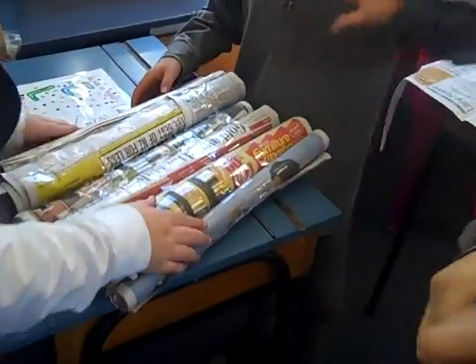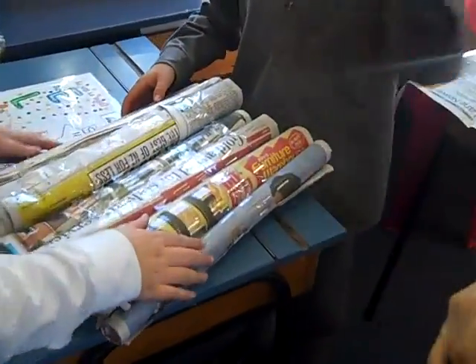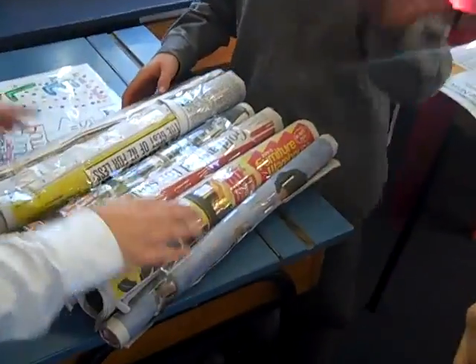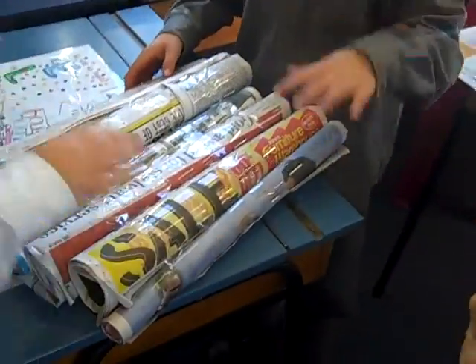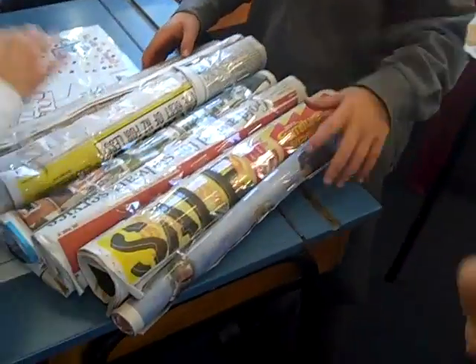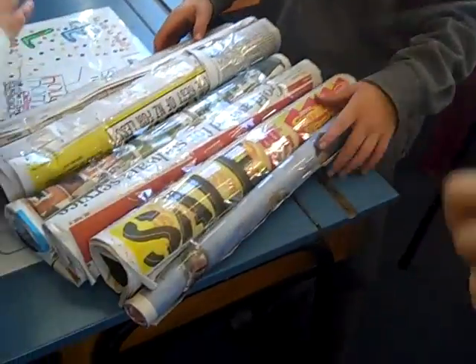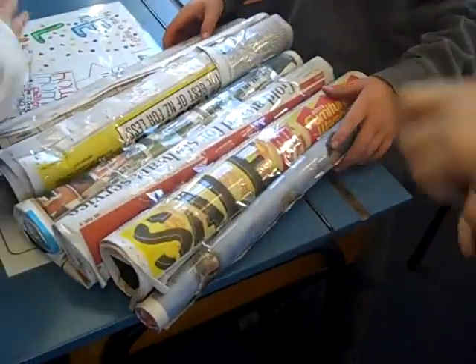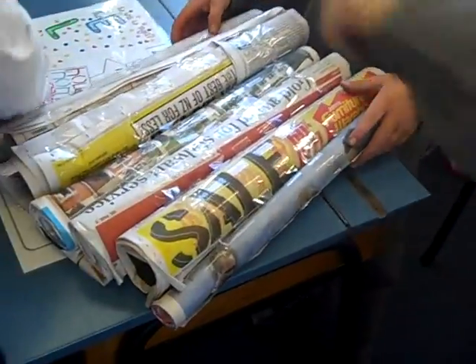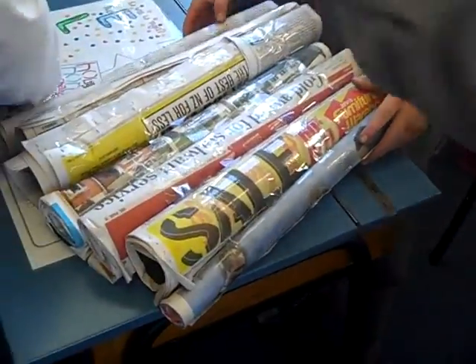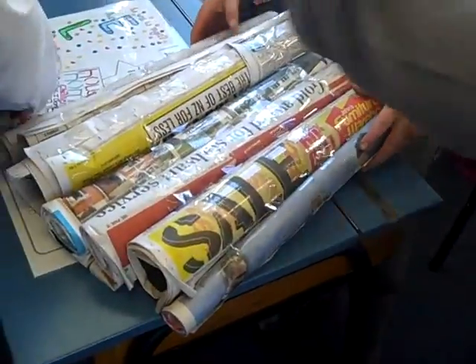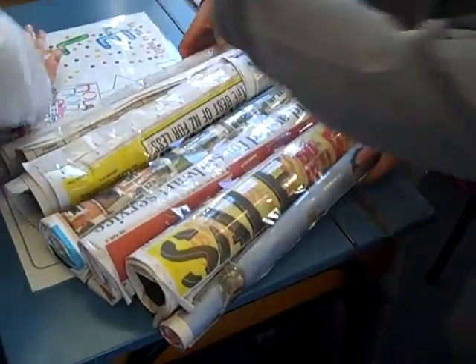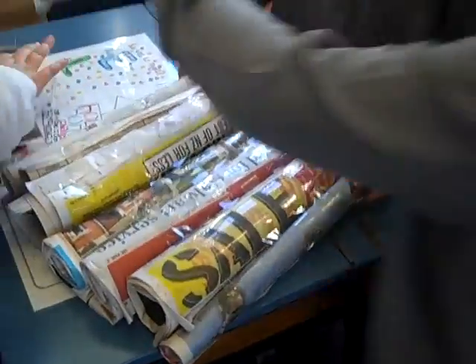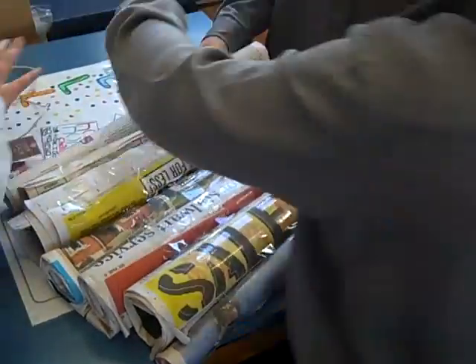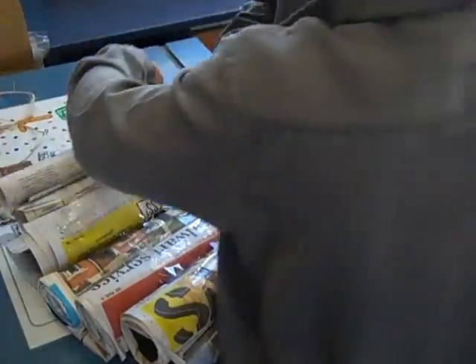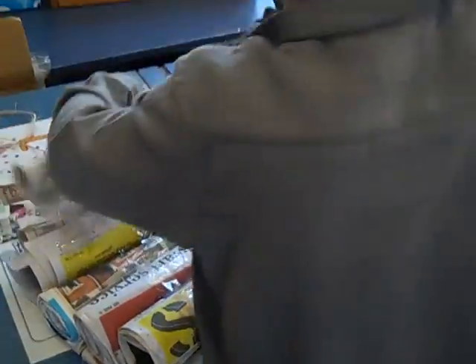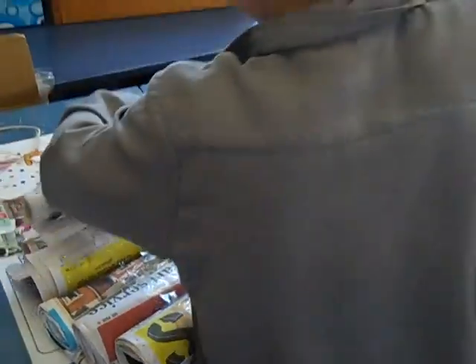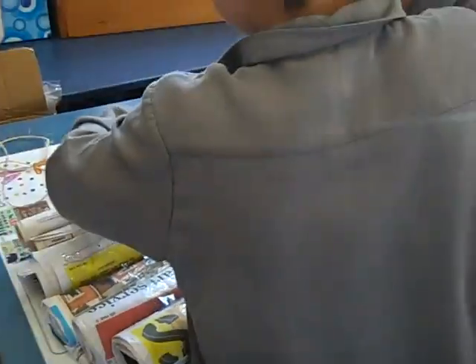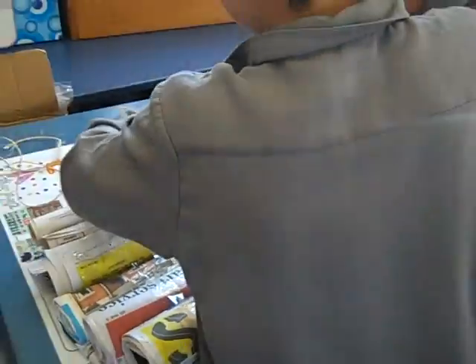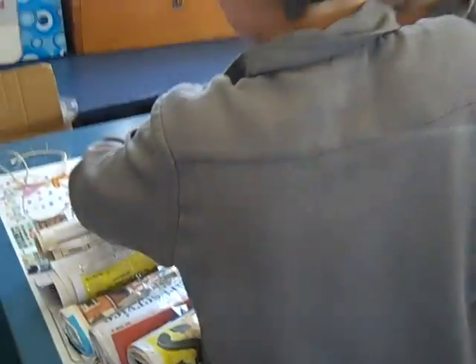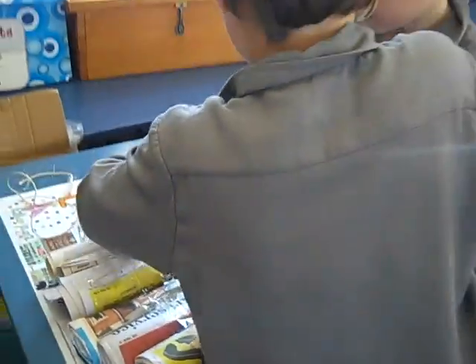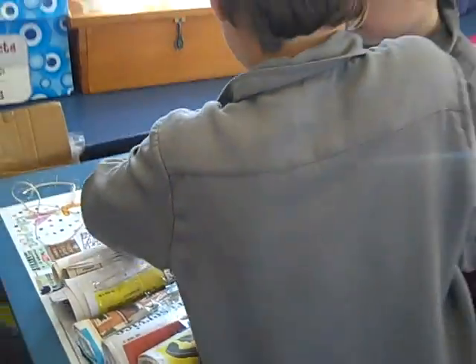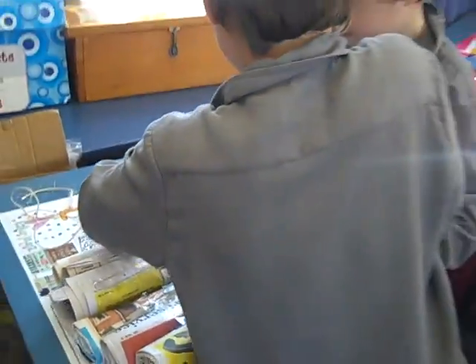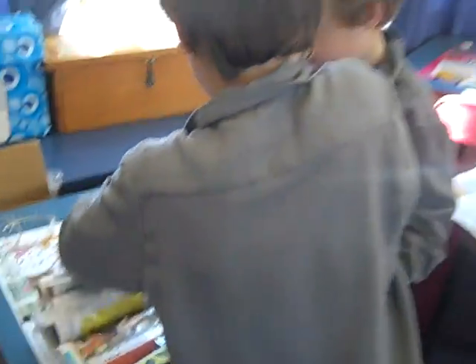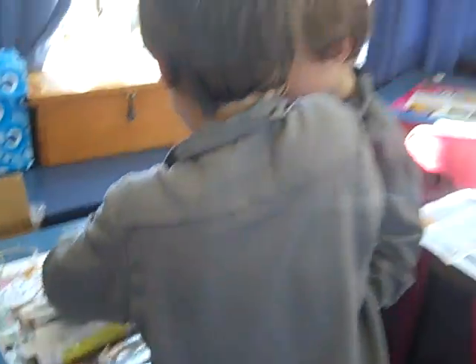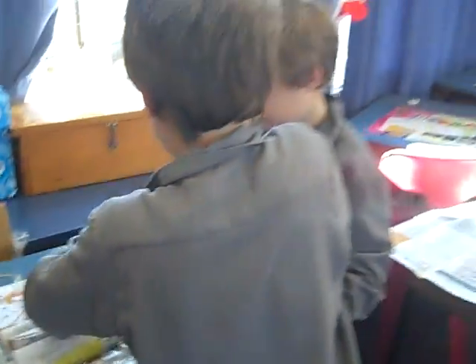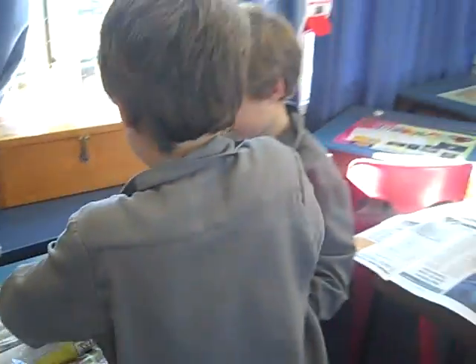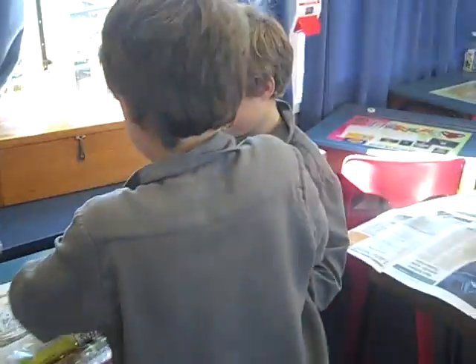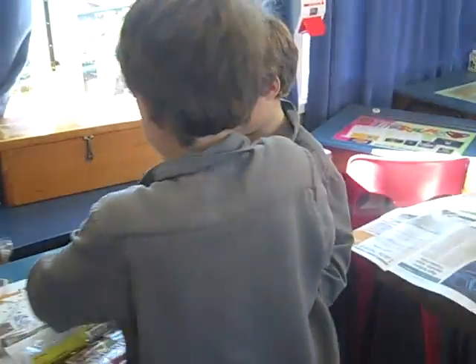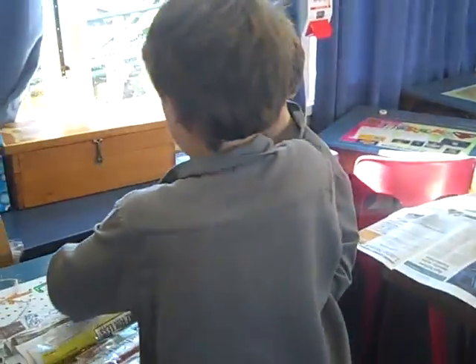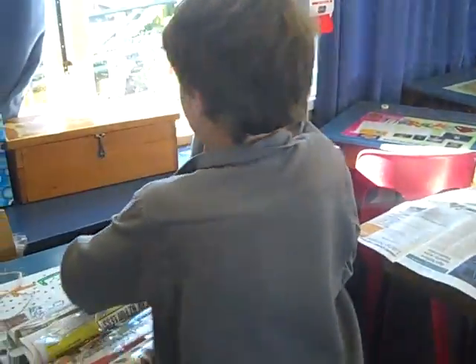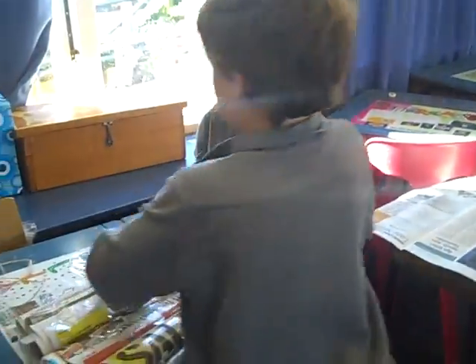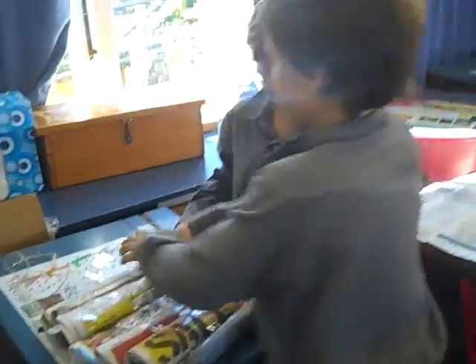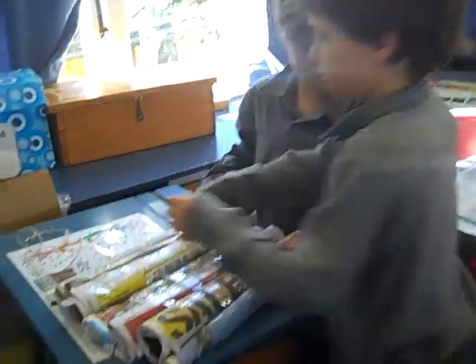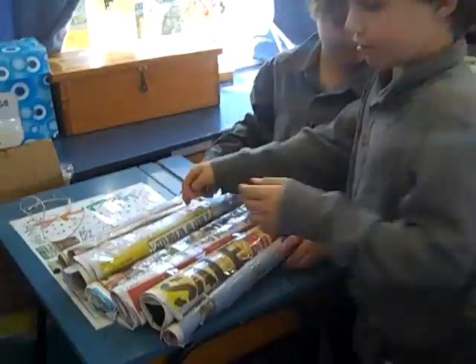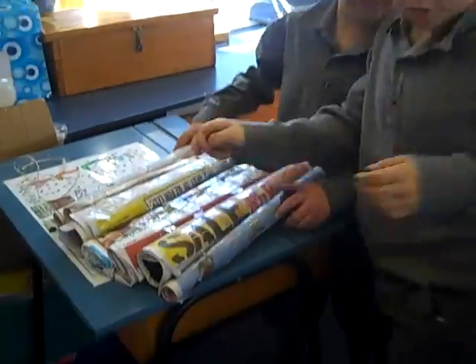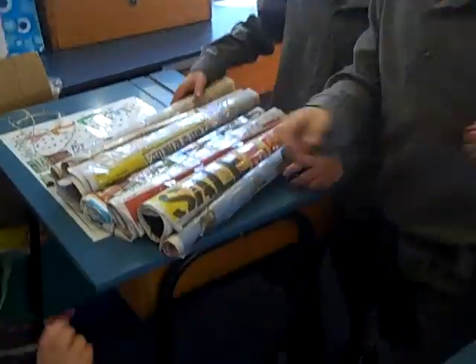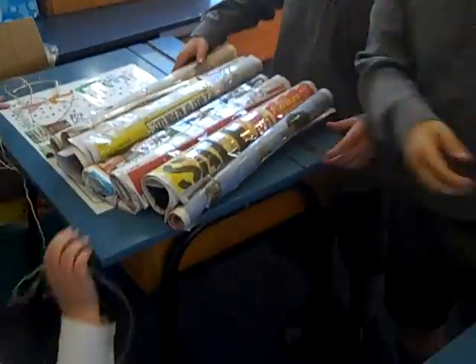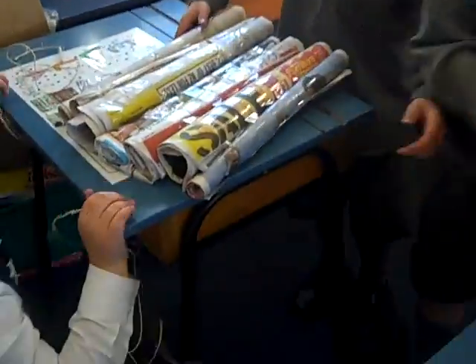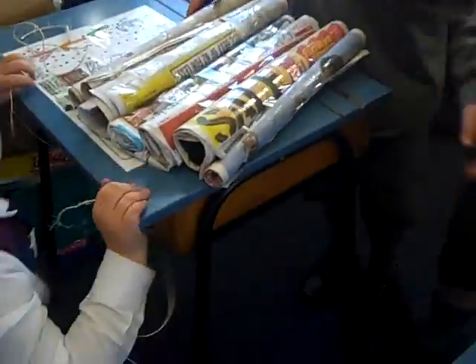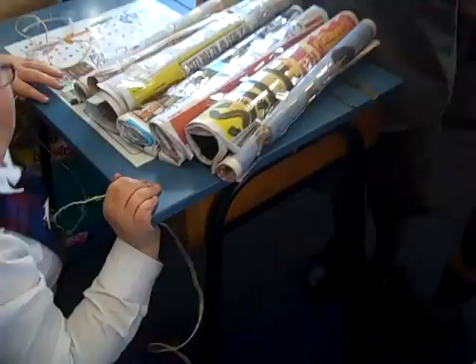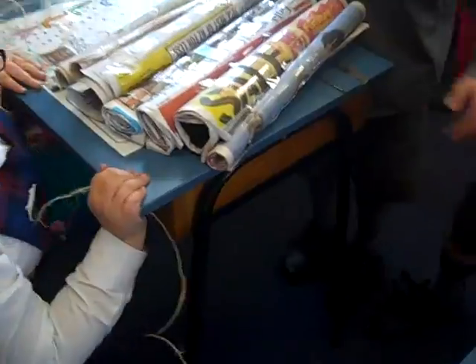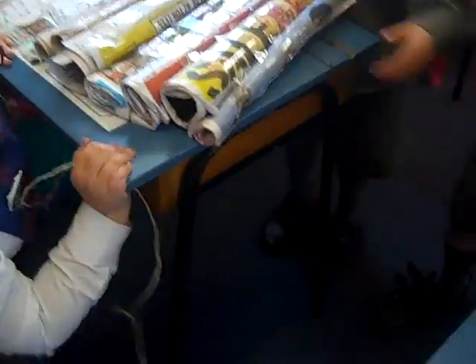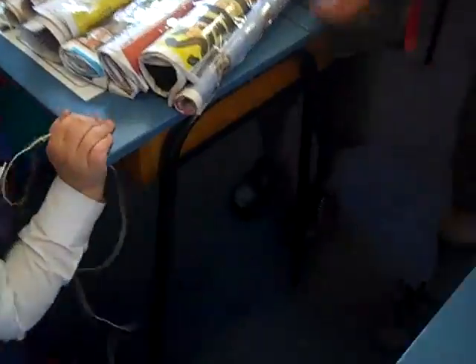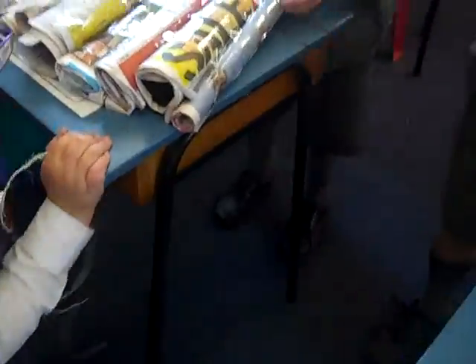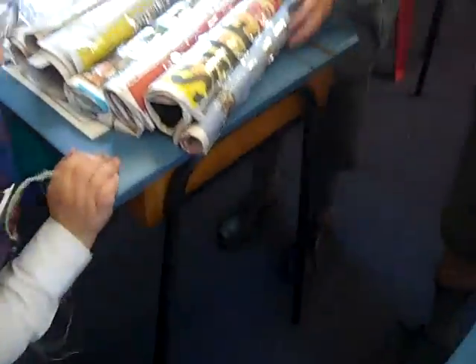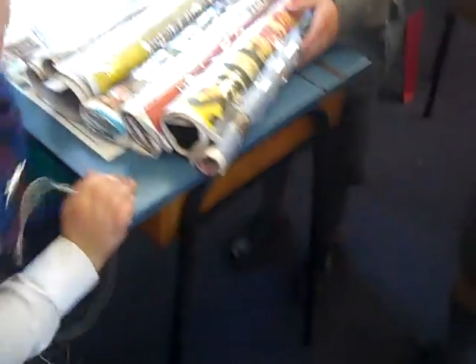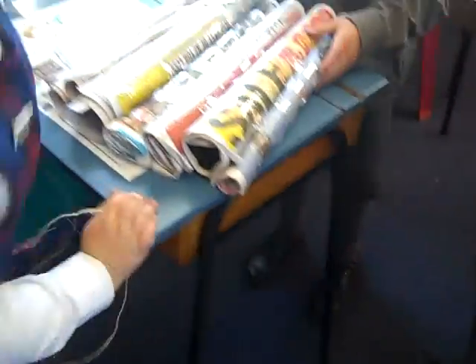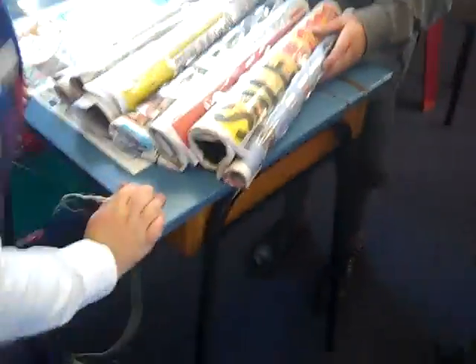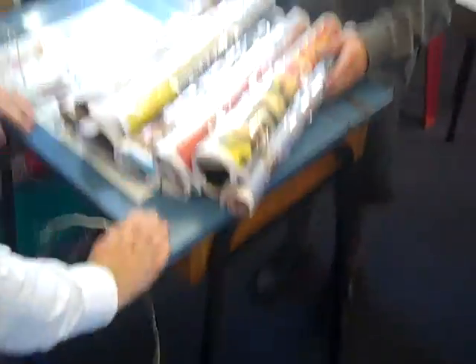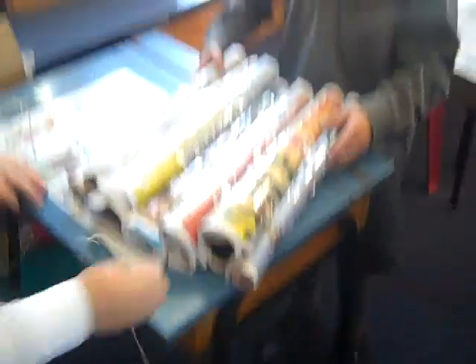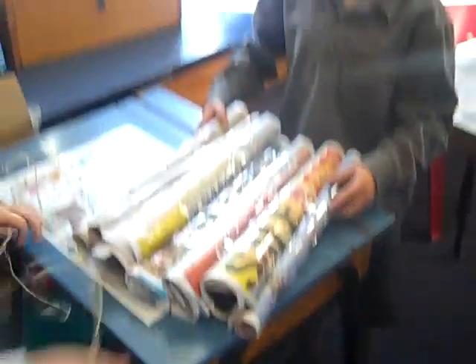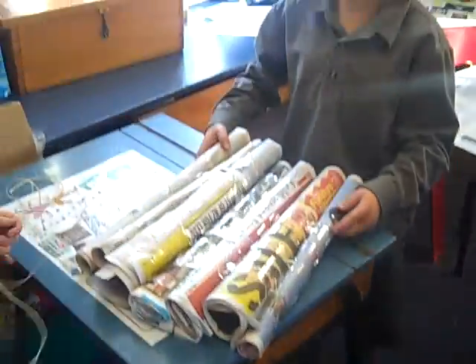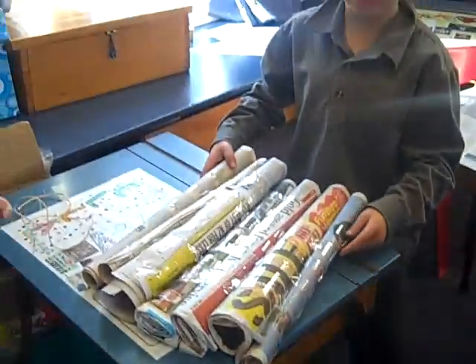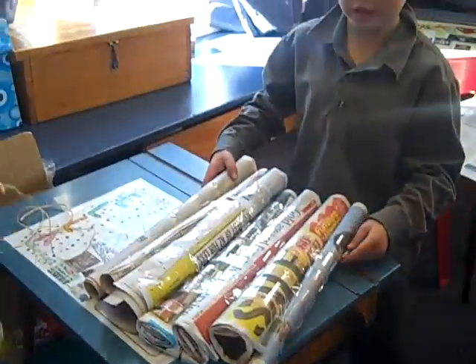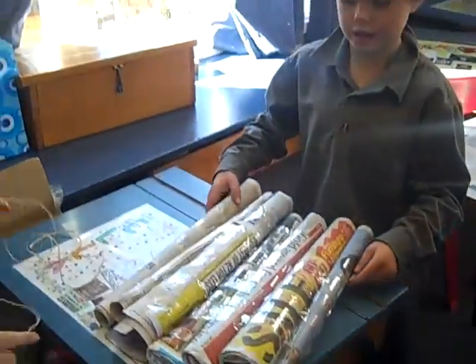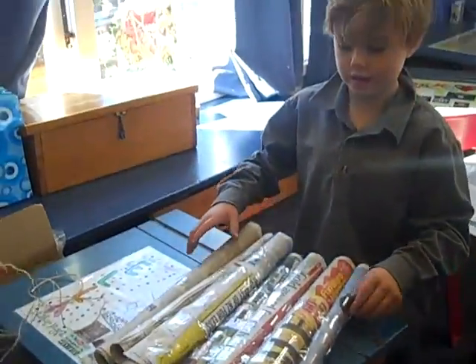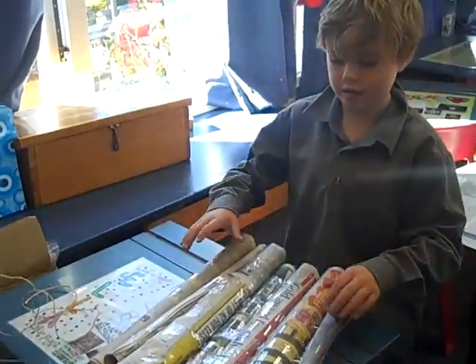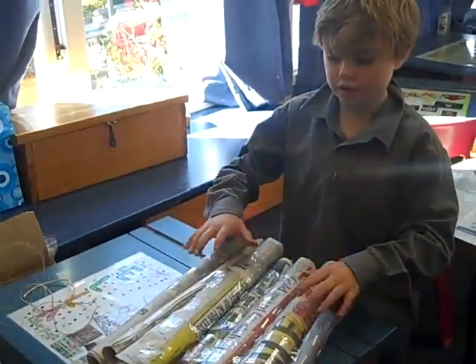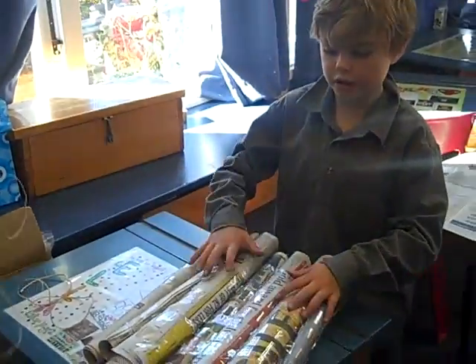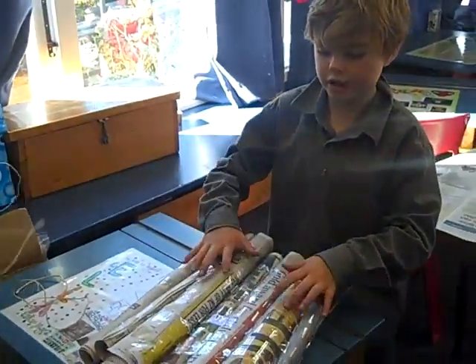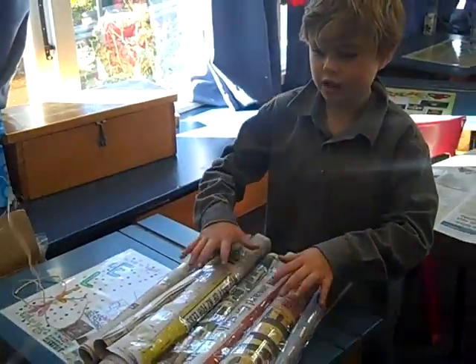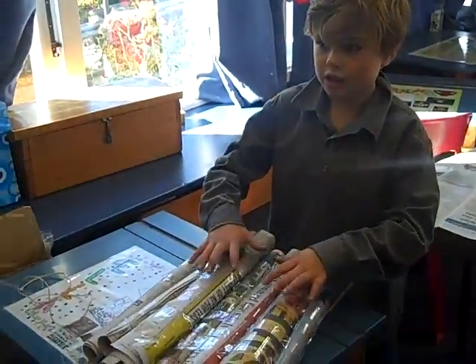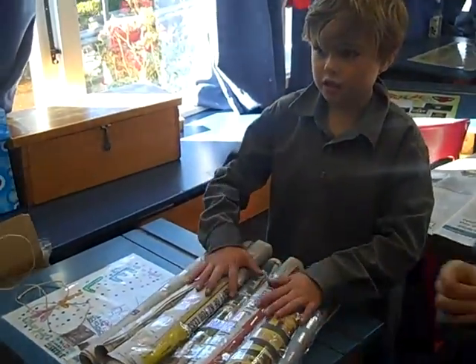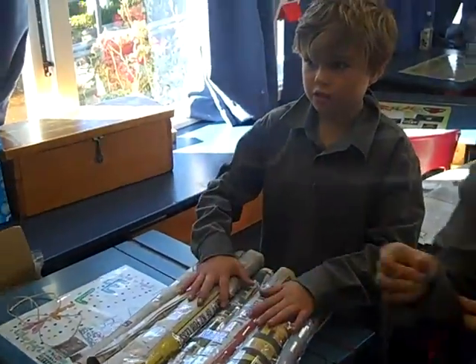Where did the string go? I don't know. So you're only allowed to use sellotape and string? Sellotape and newspaper.